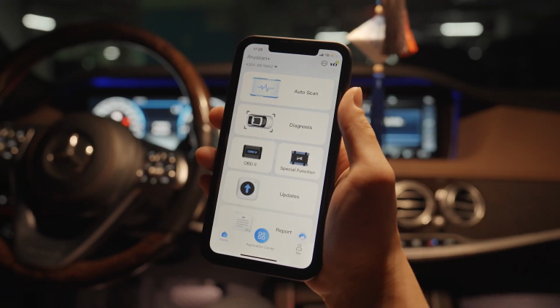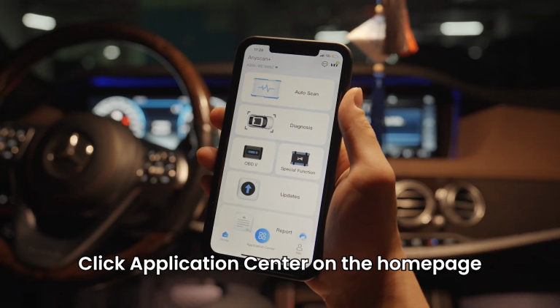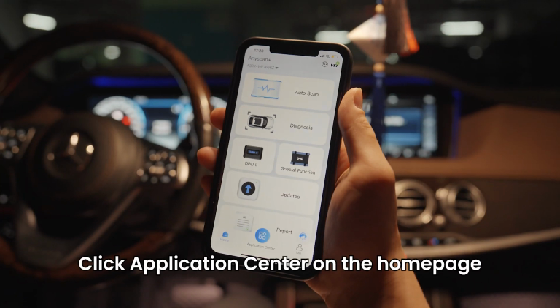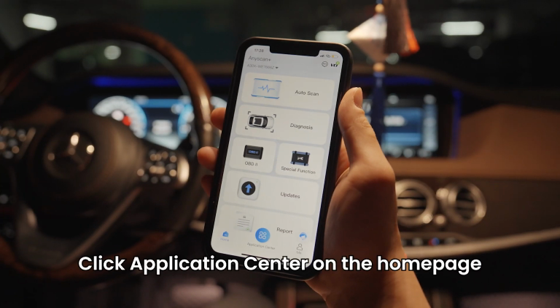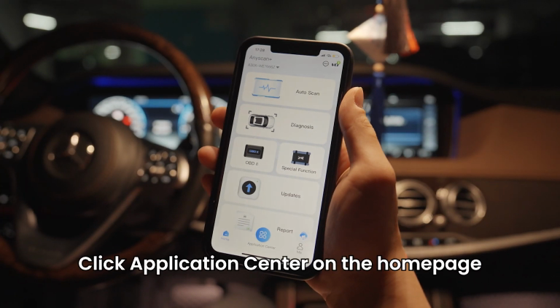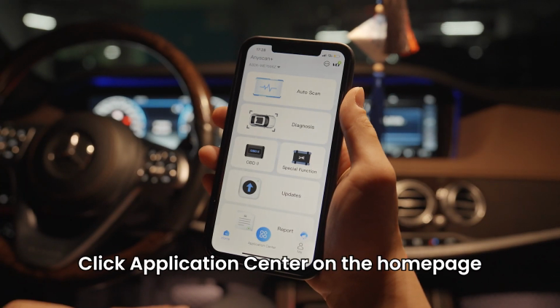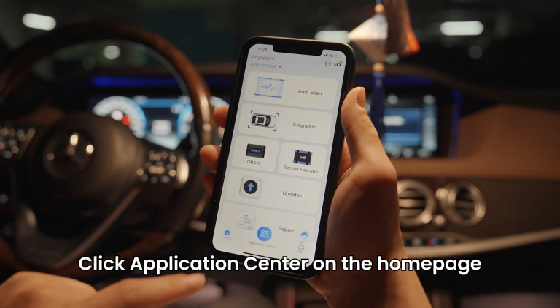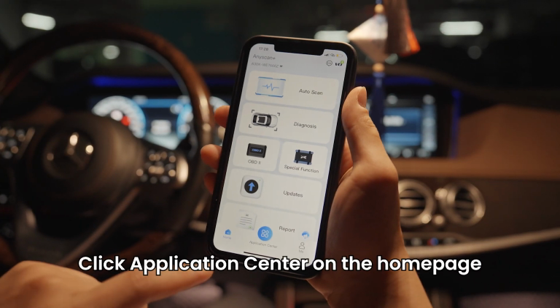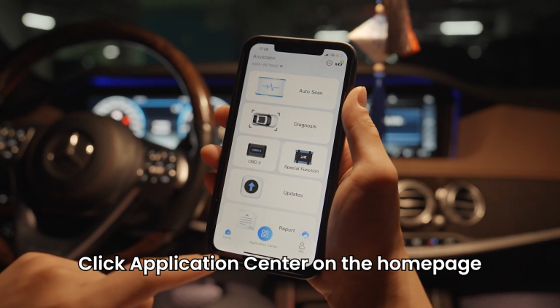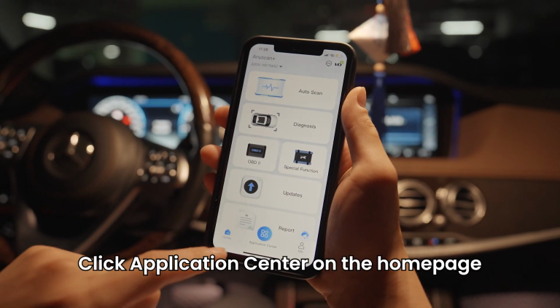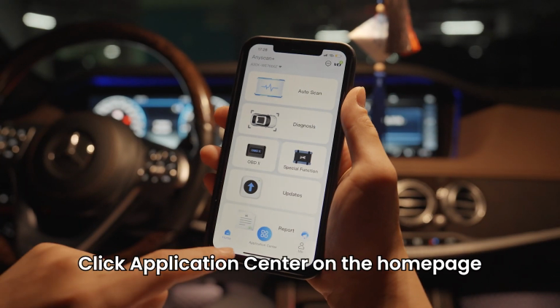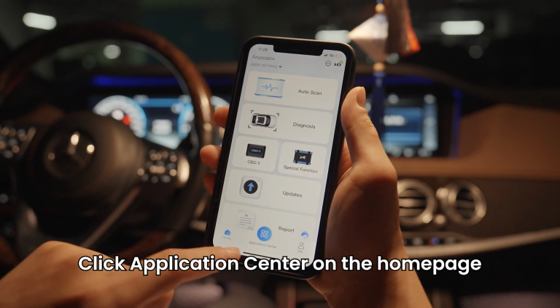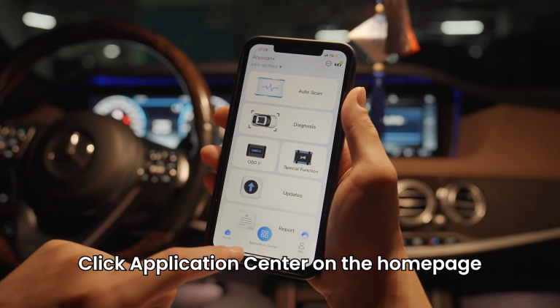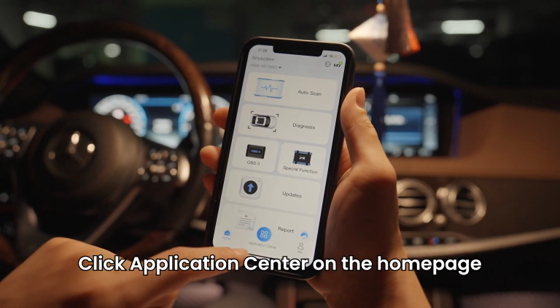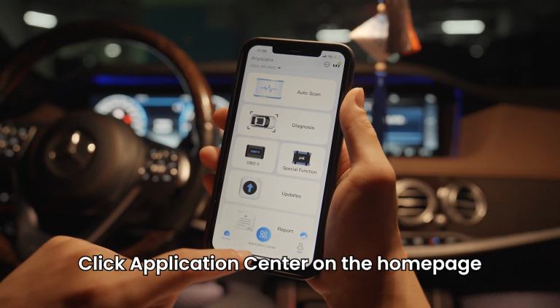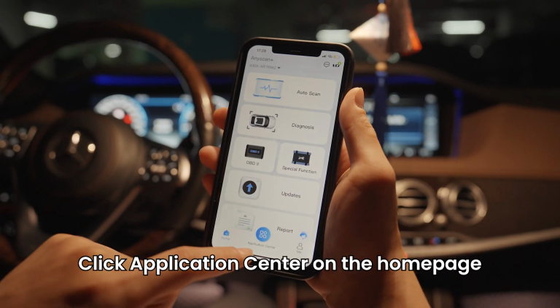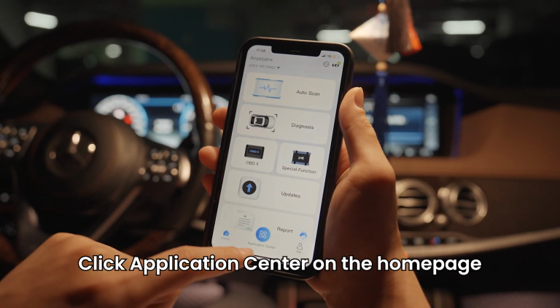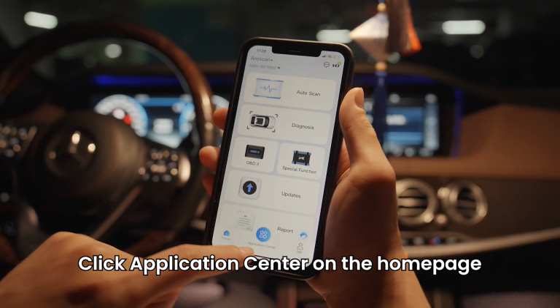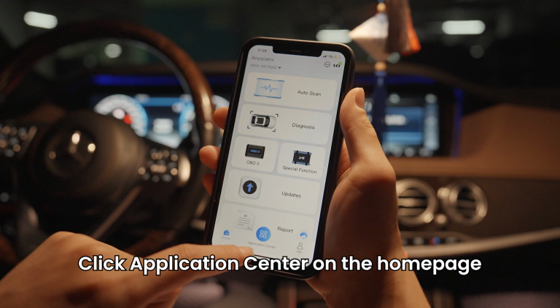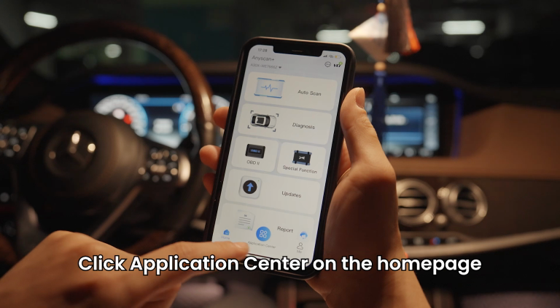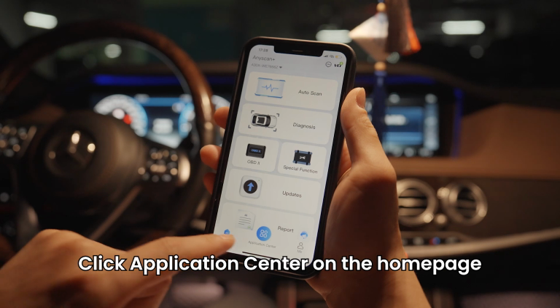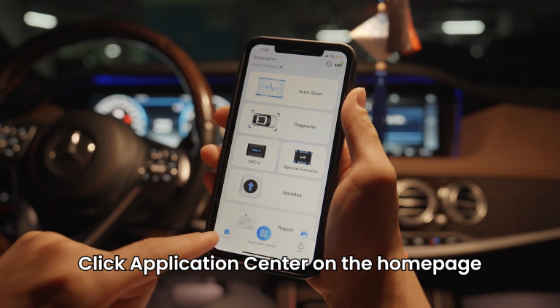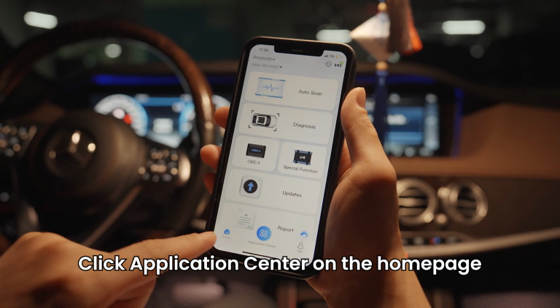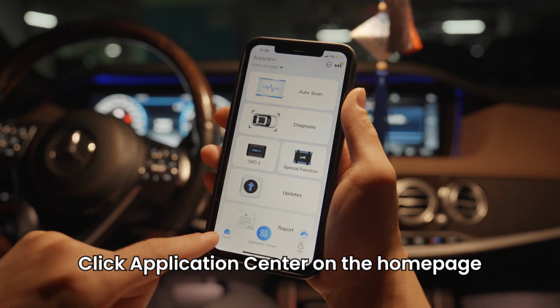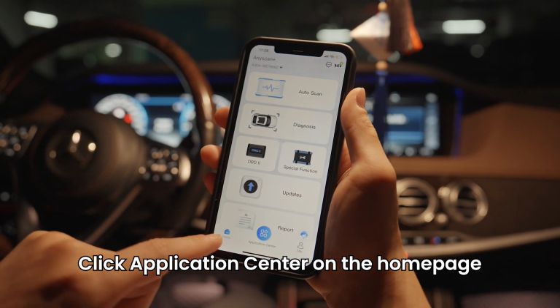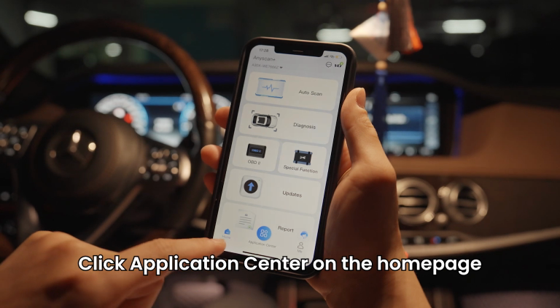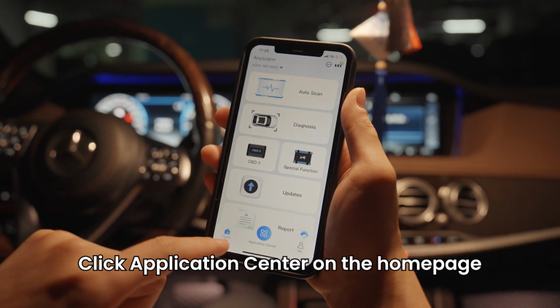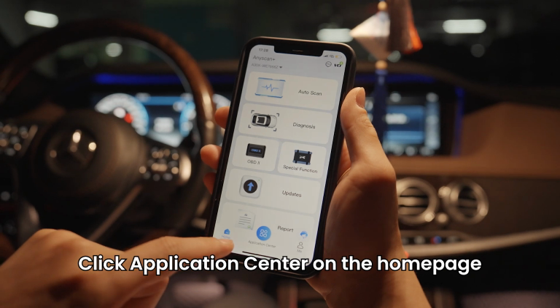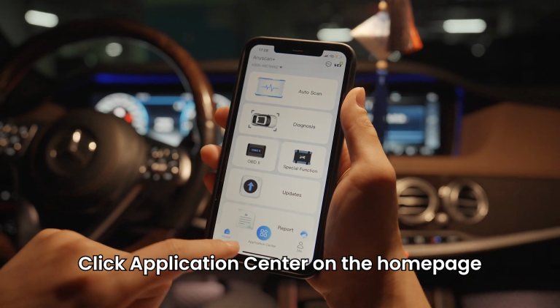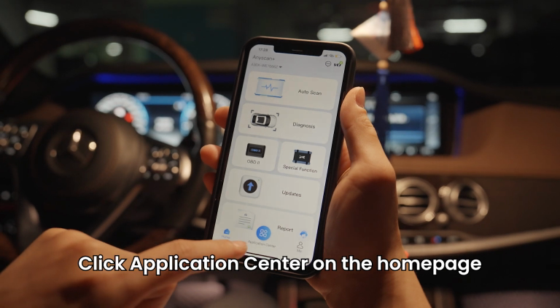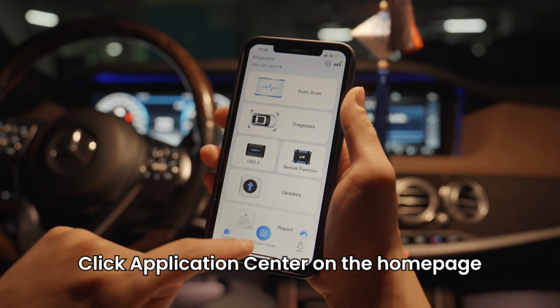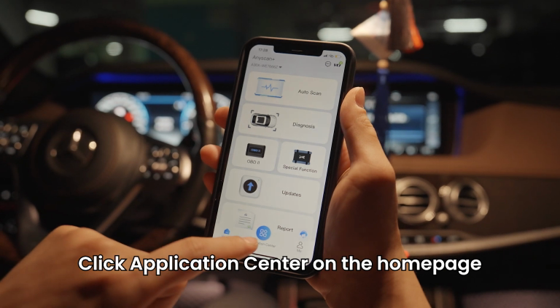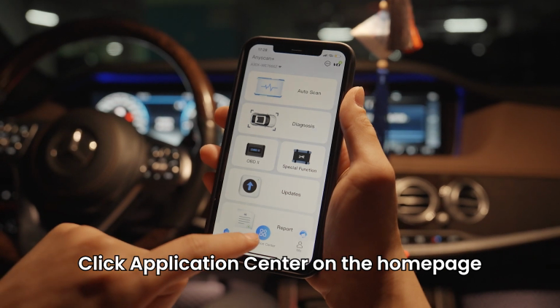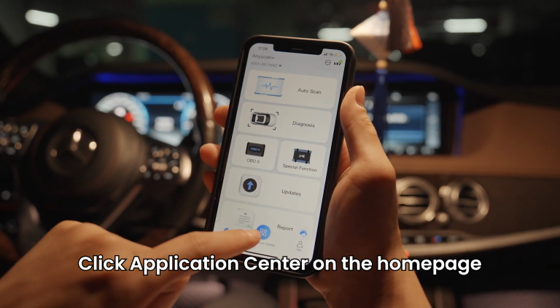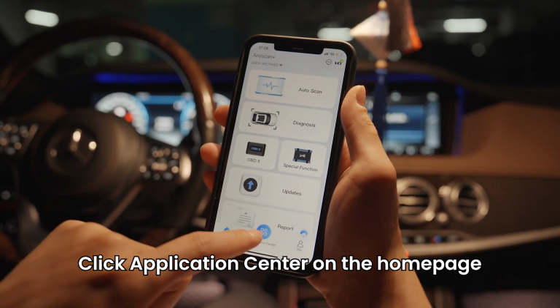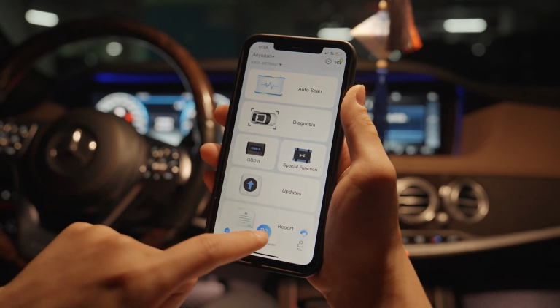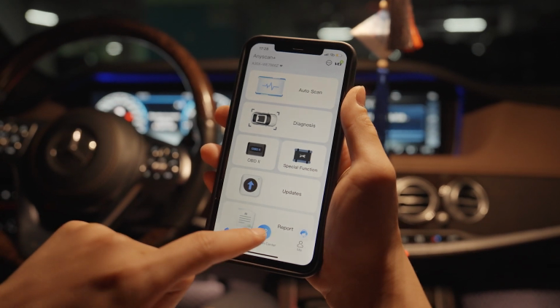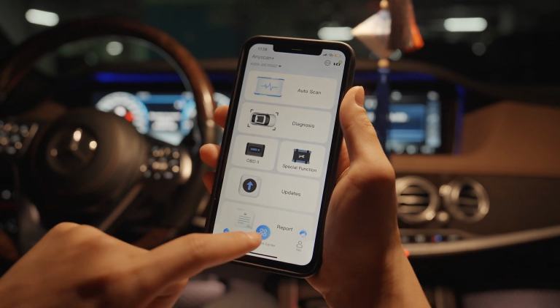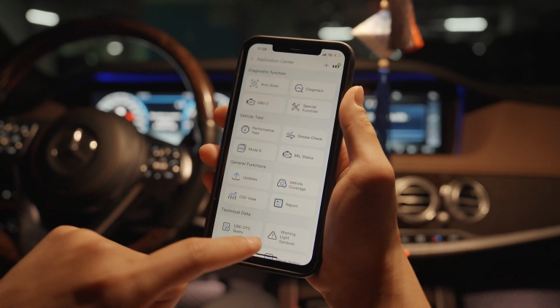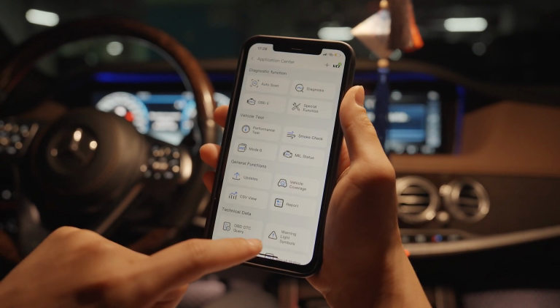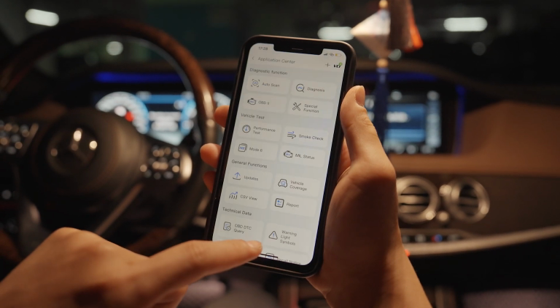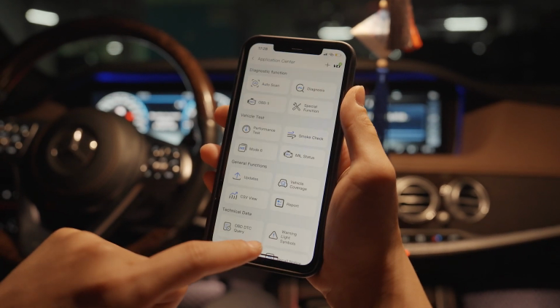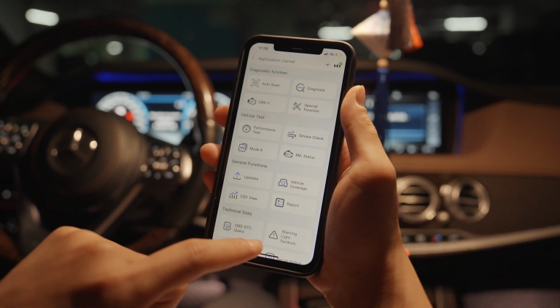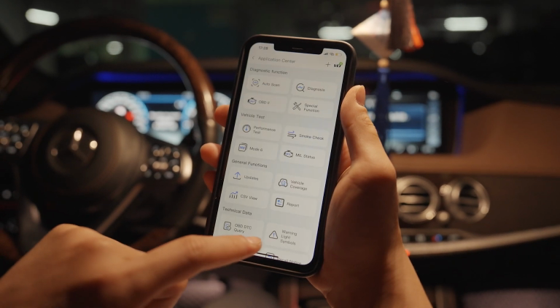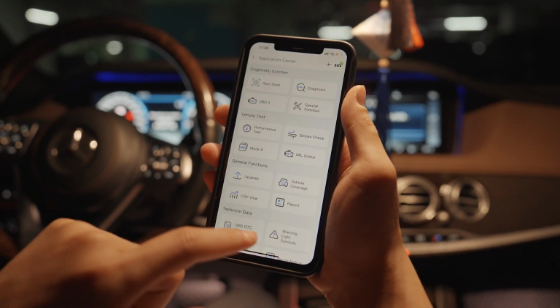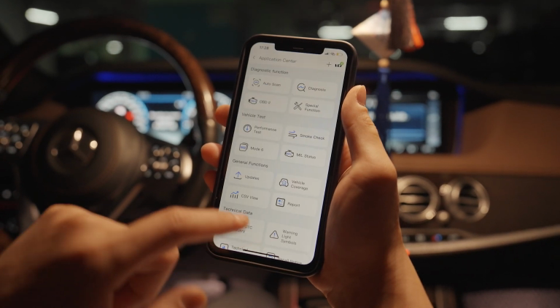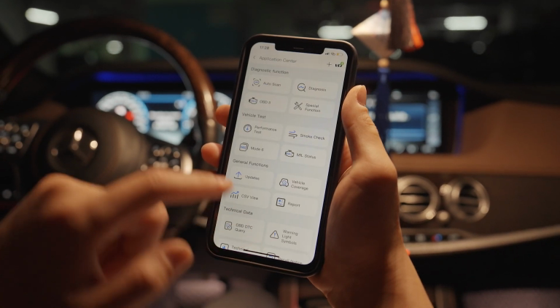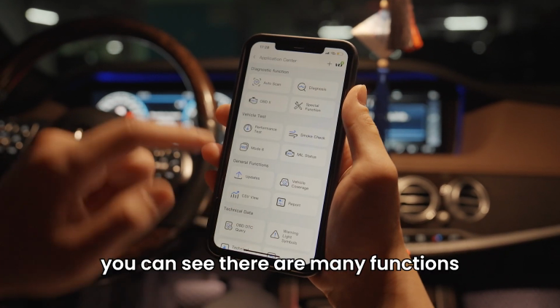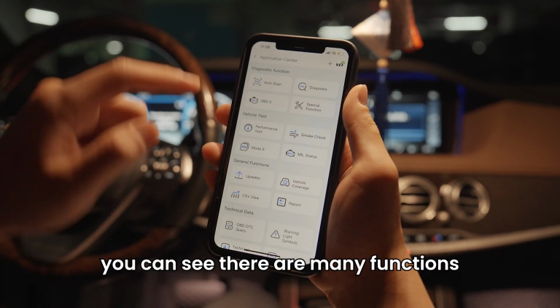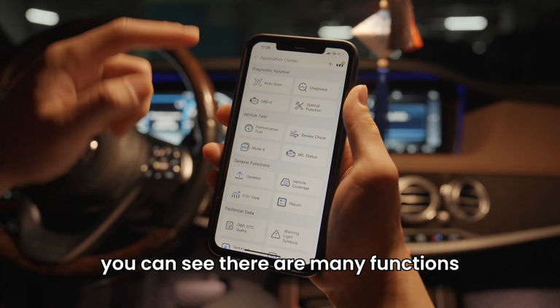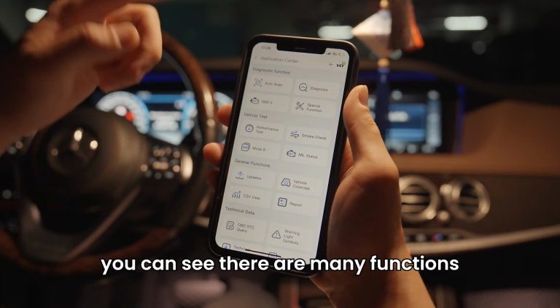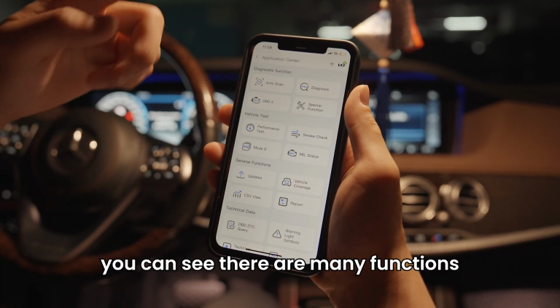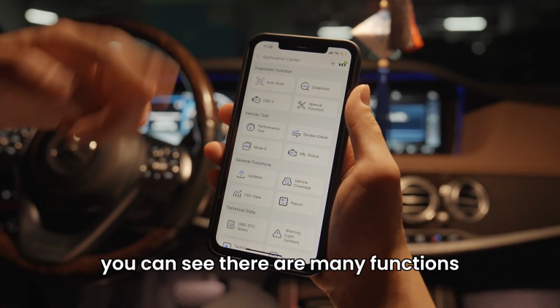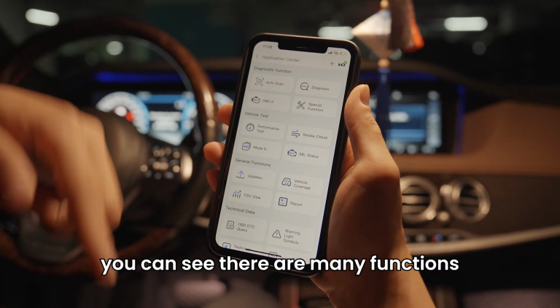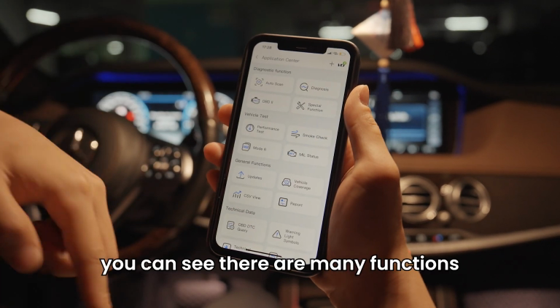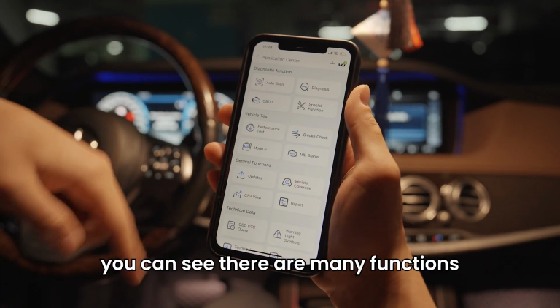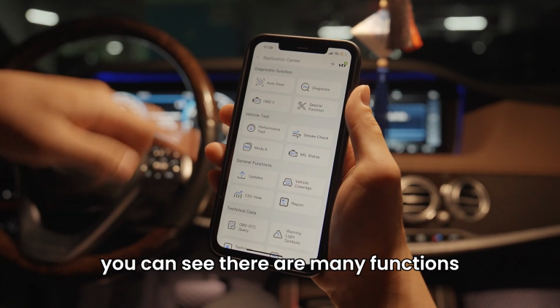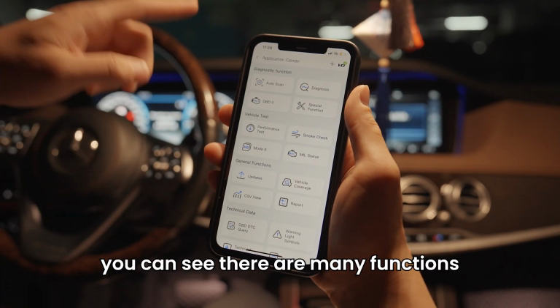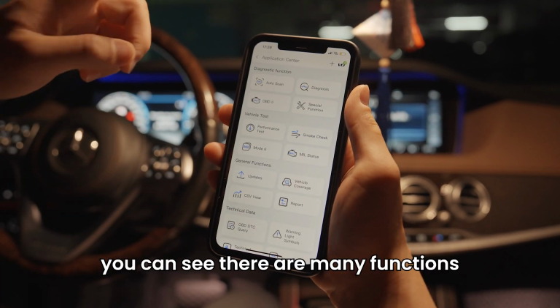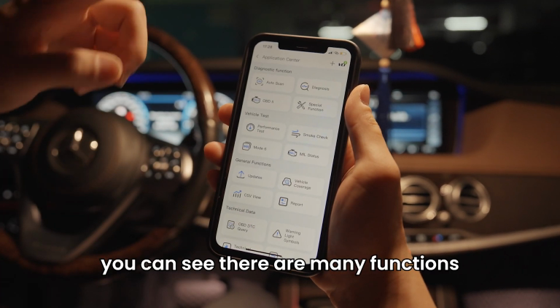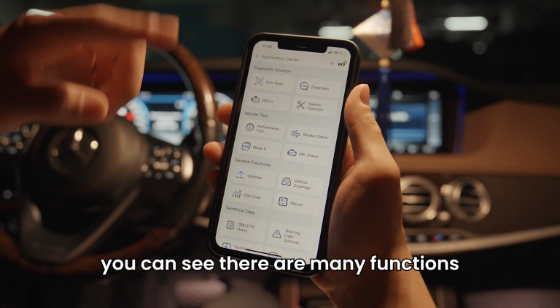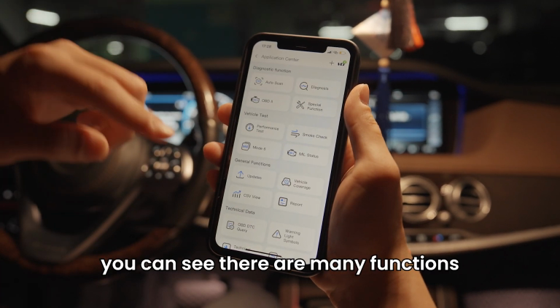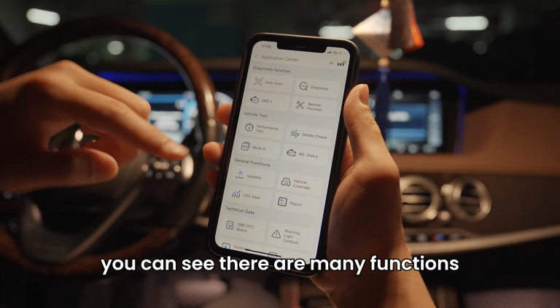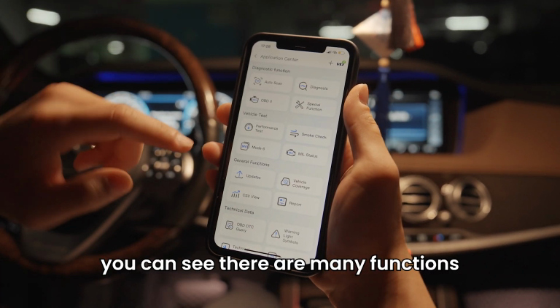Click Application Center on the home page and you can see there are many functions available.